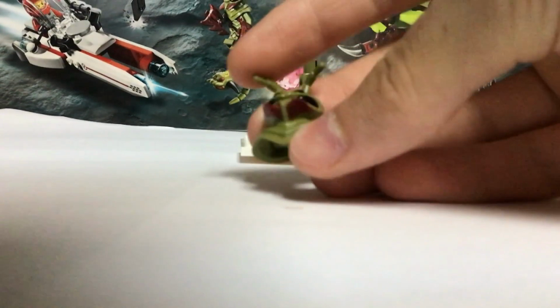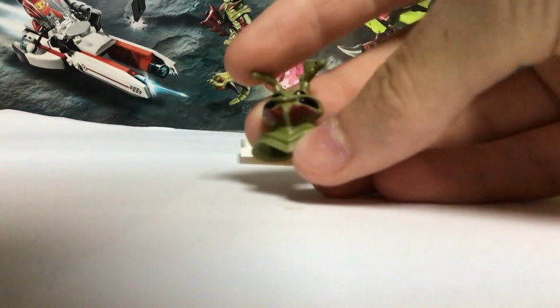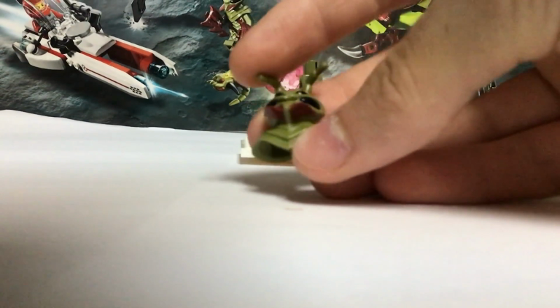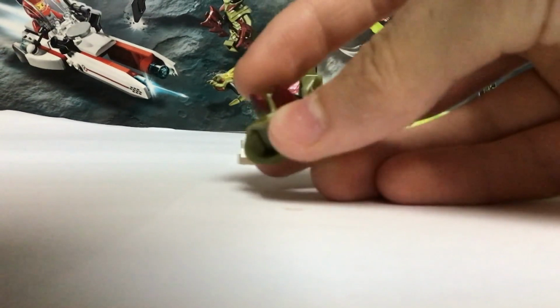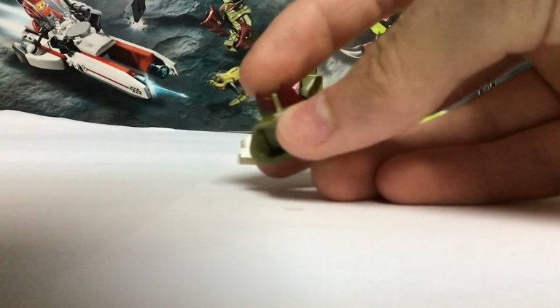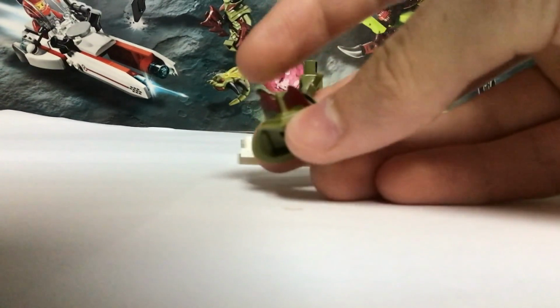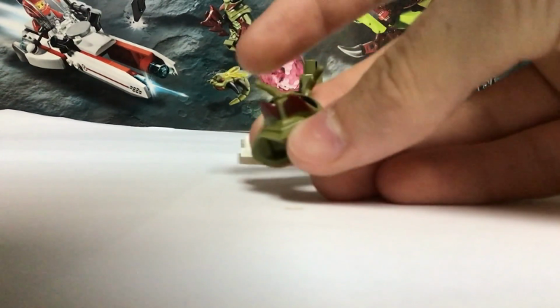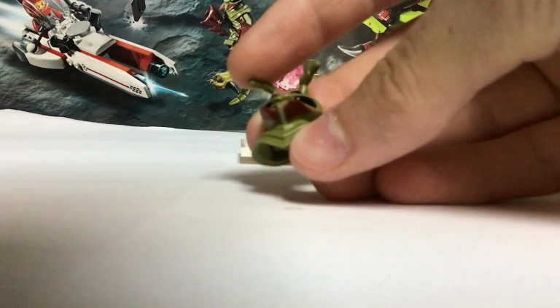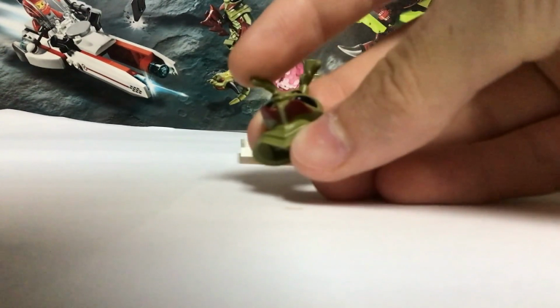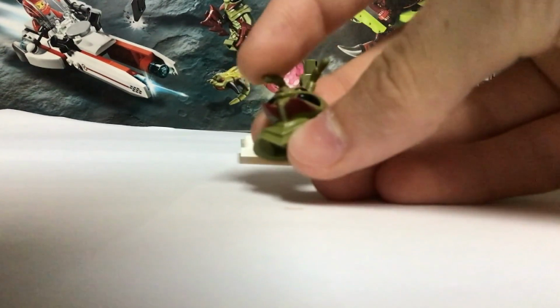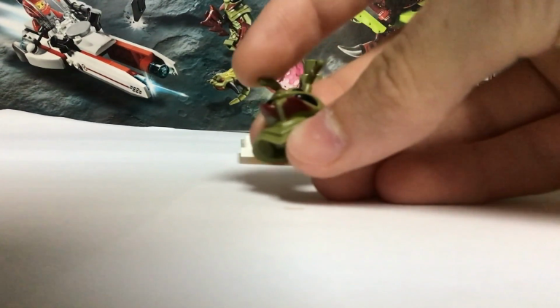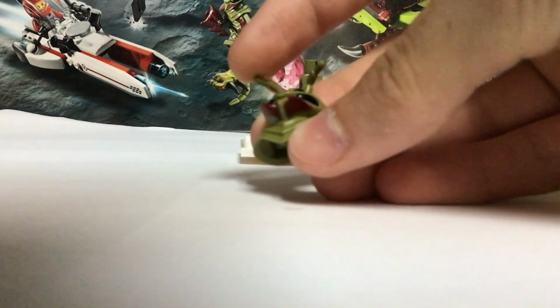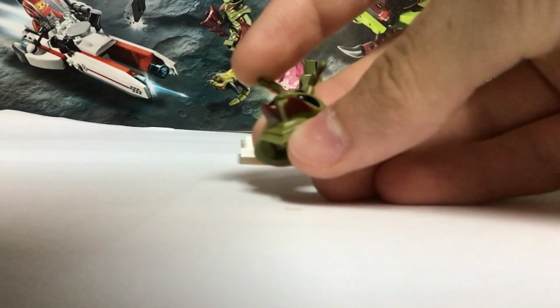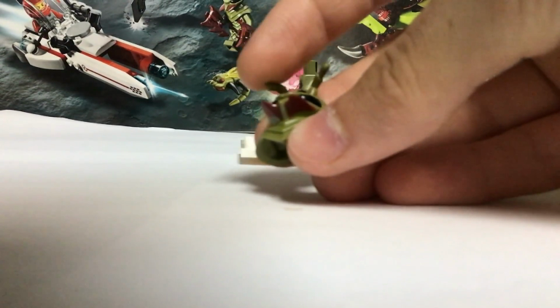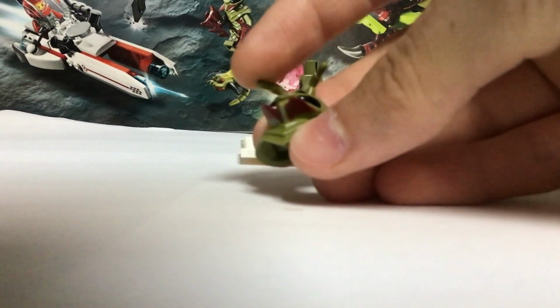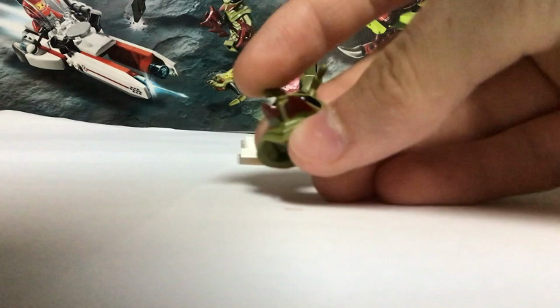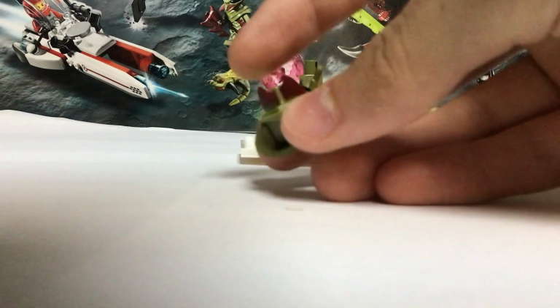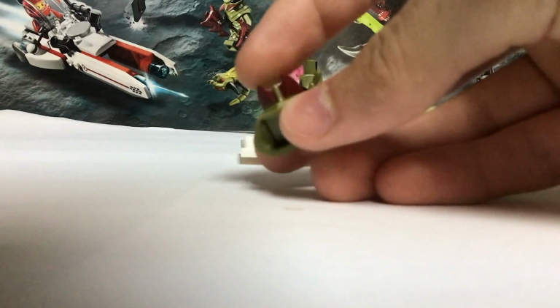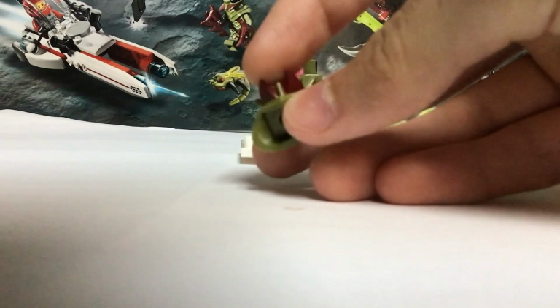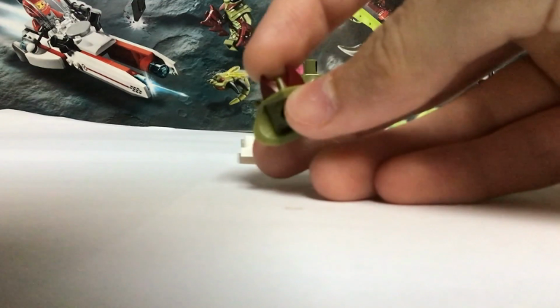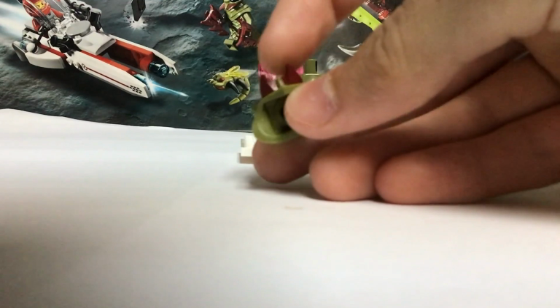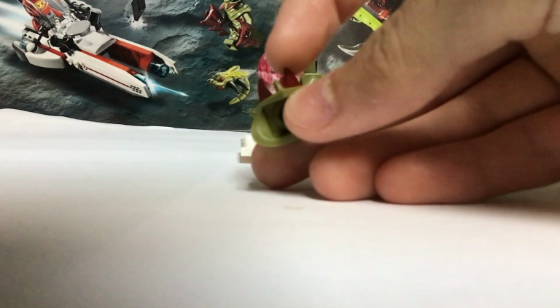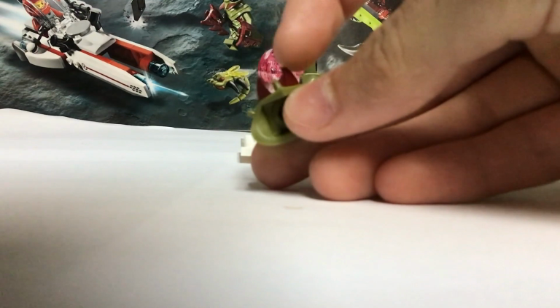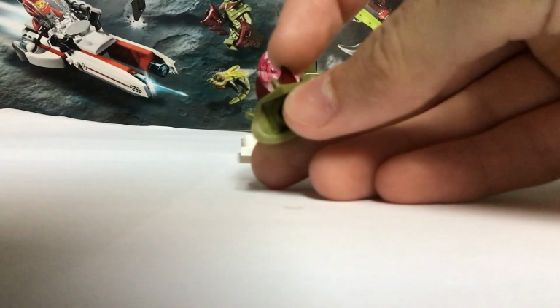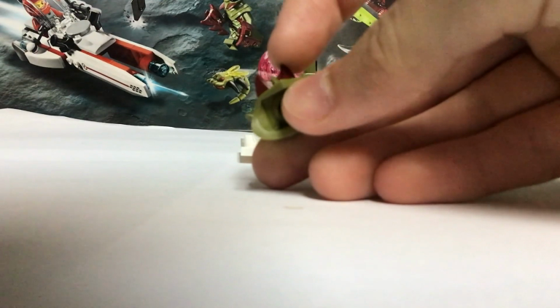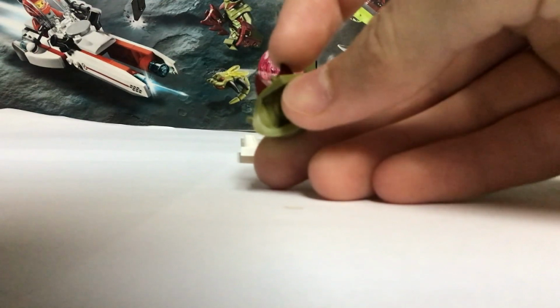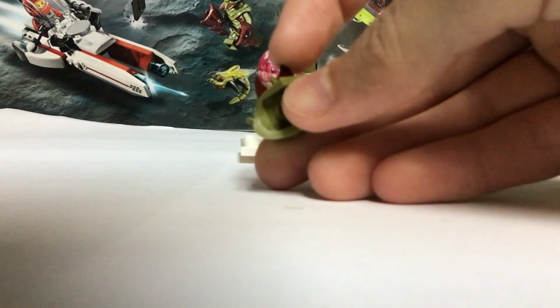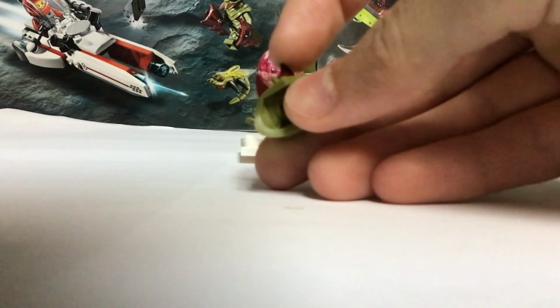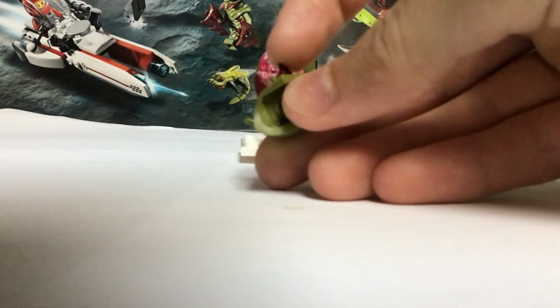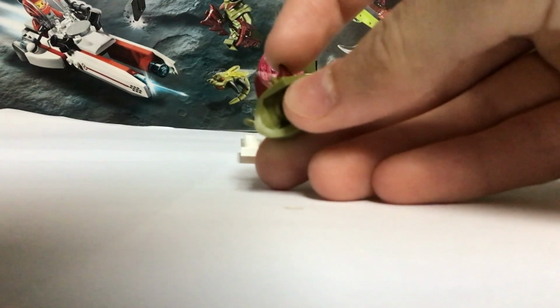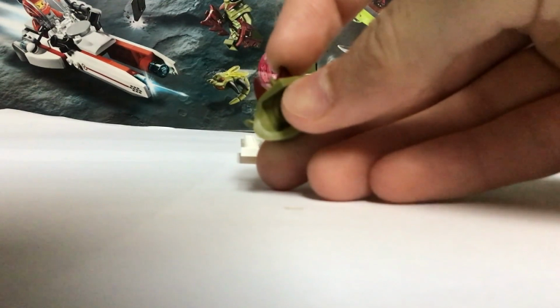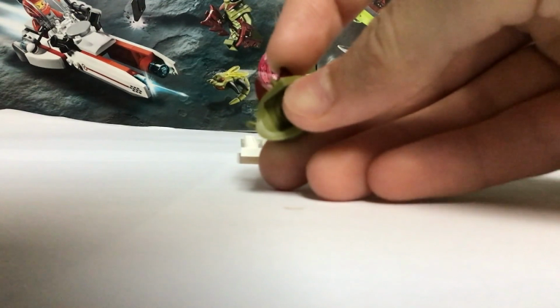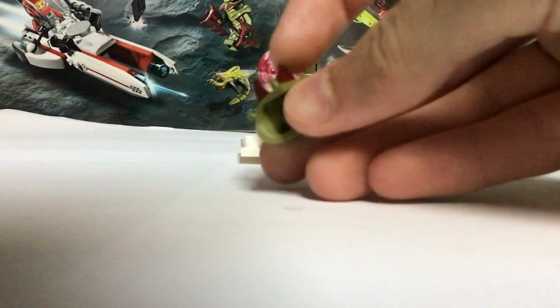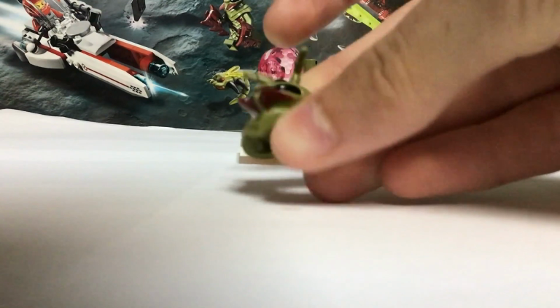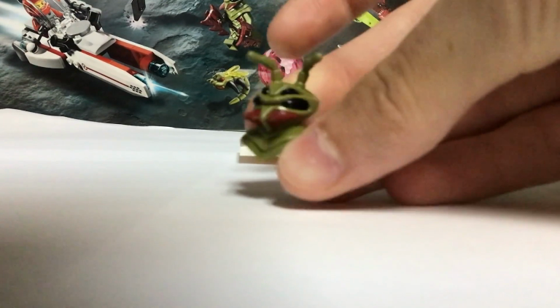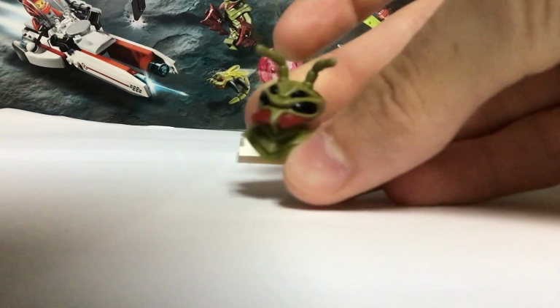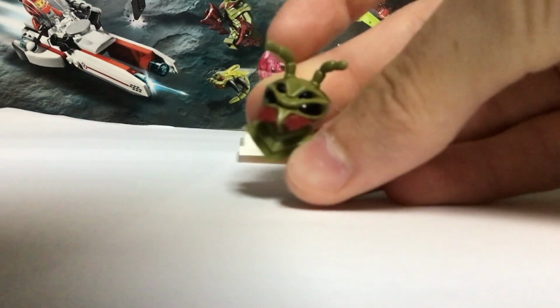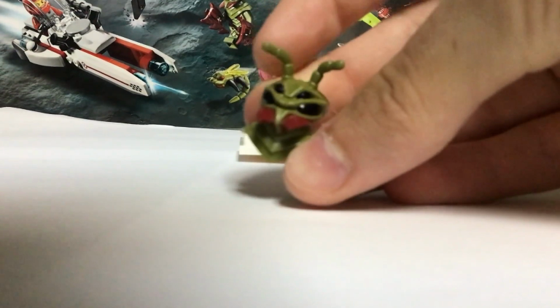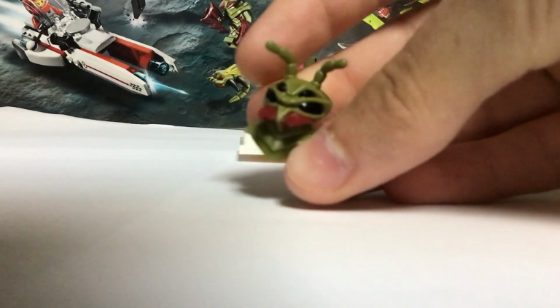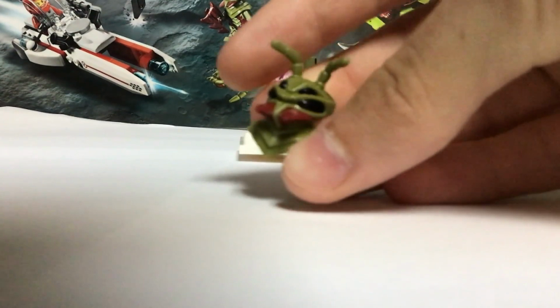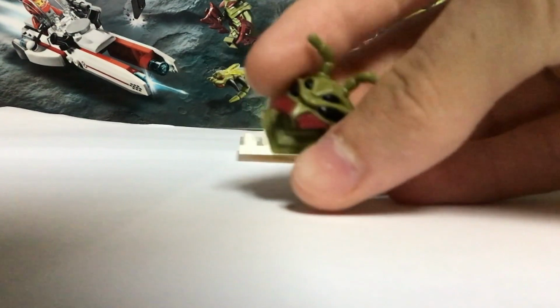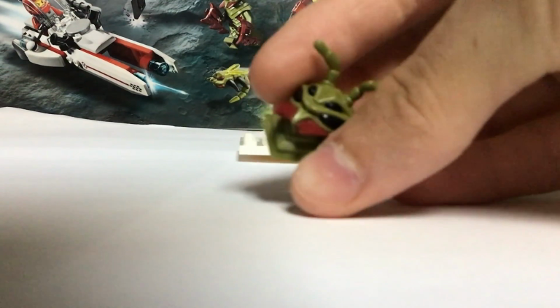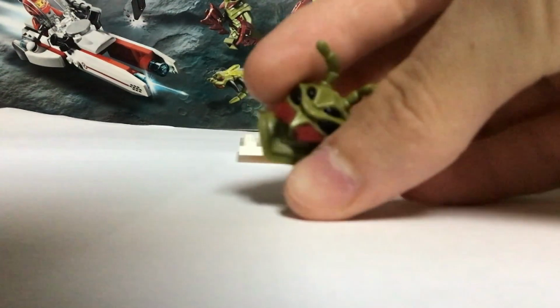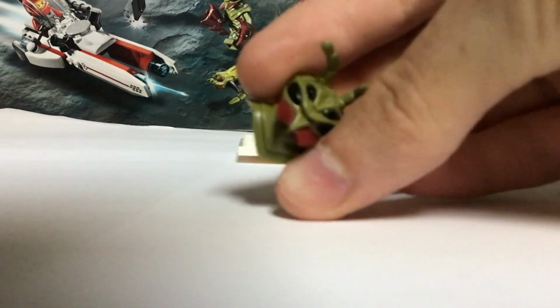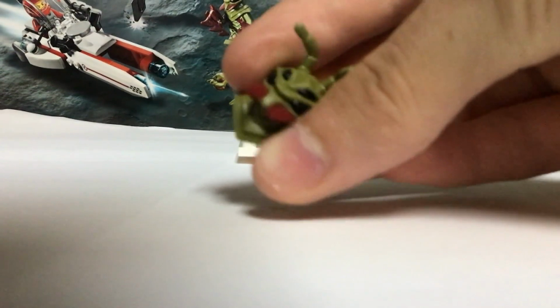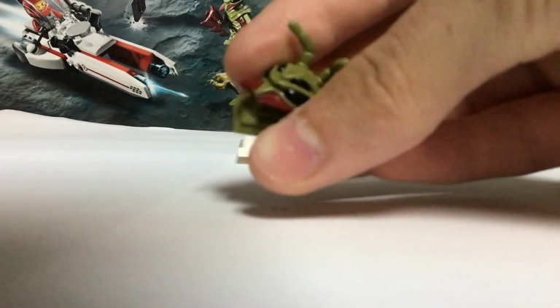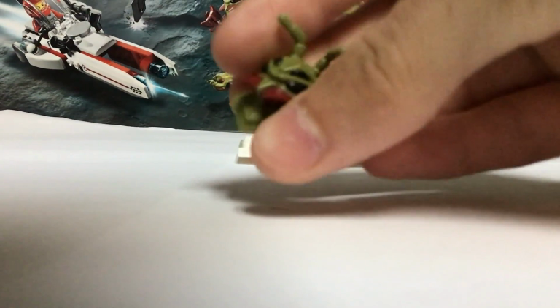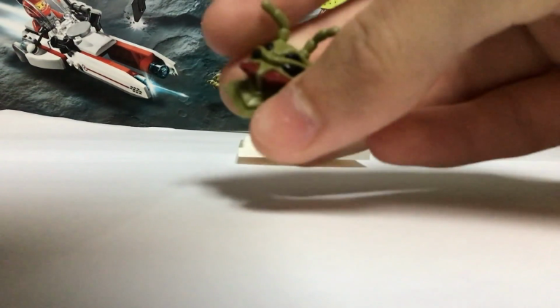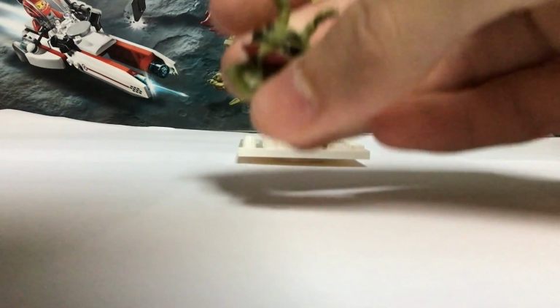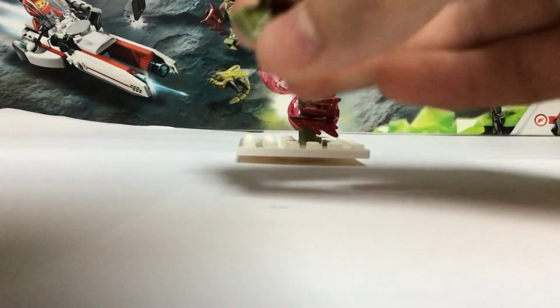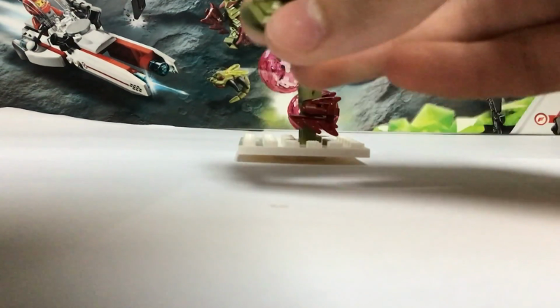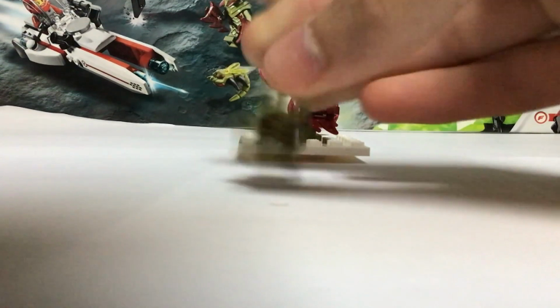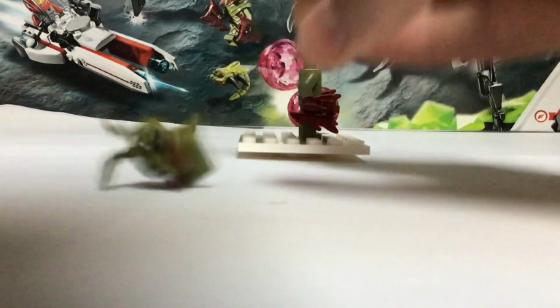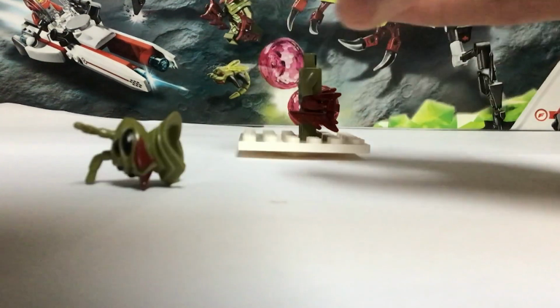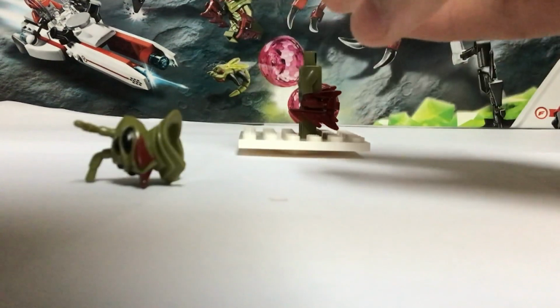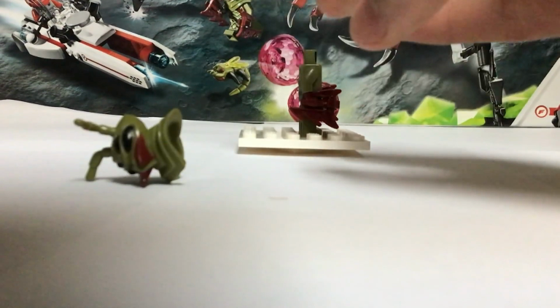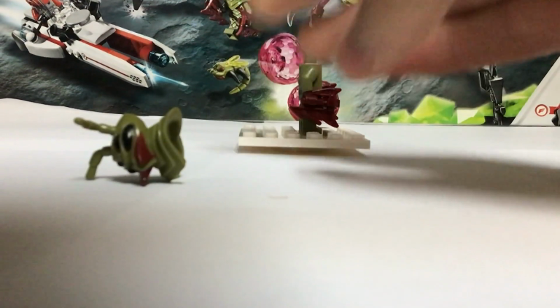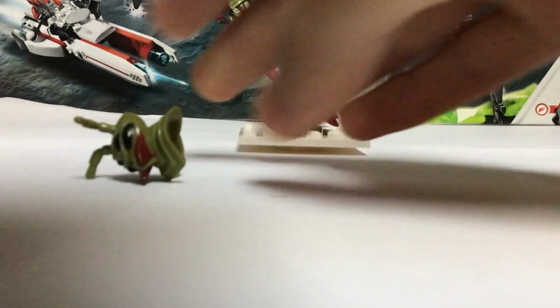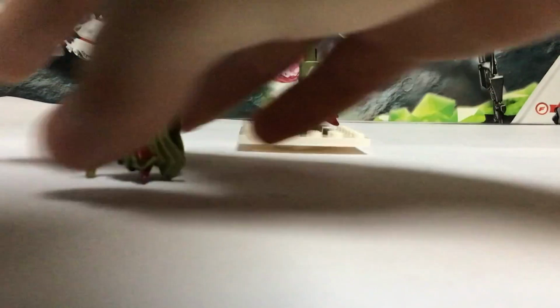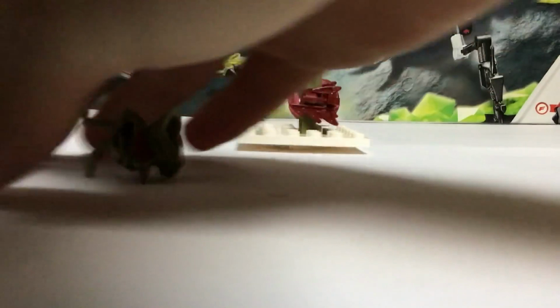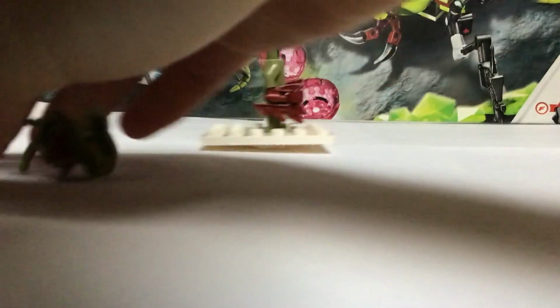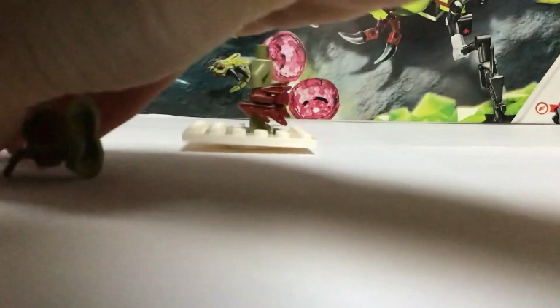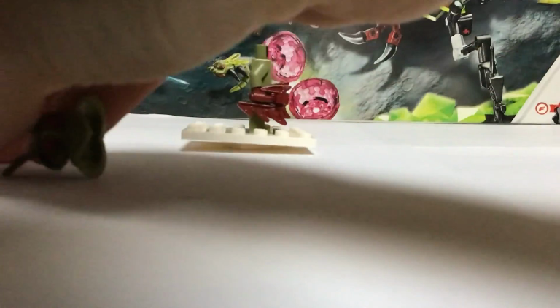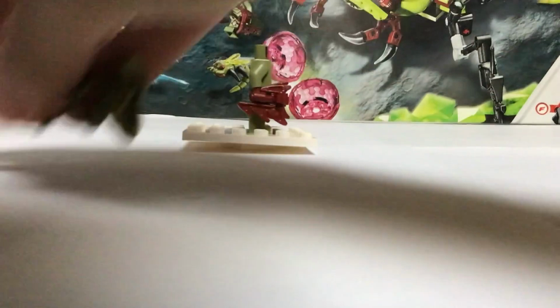So you can see they're just like — the antenna, even the mandibles — they're just very squishy. It's a very squishy, bouncy piece.